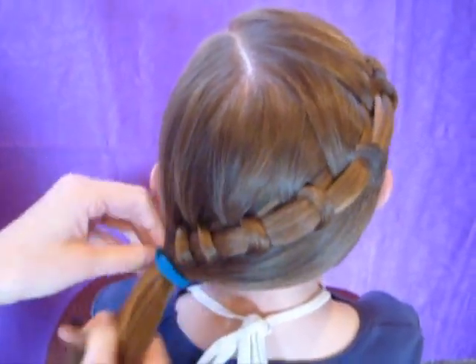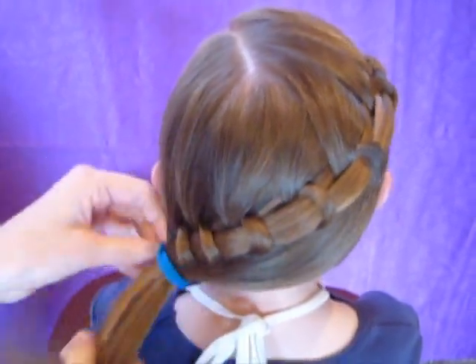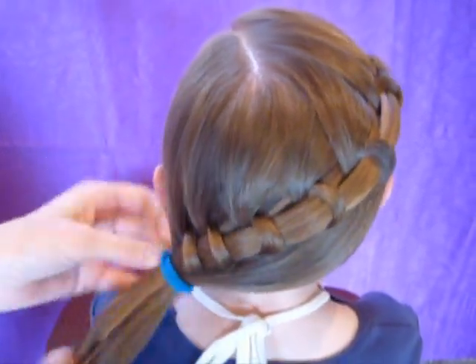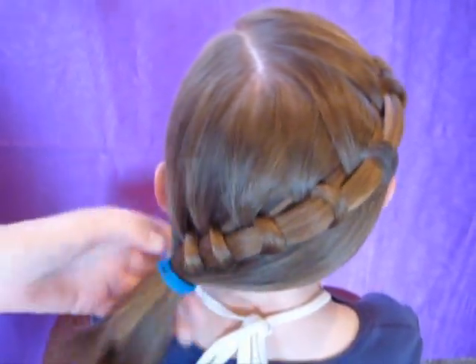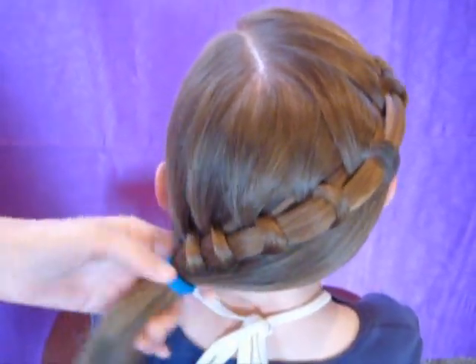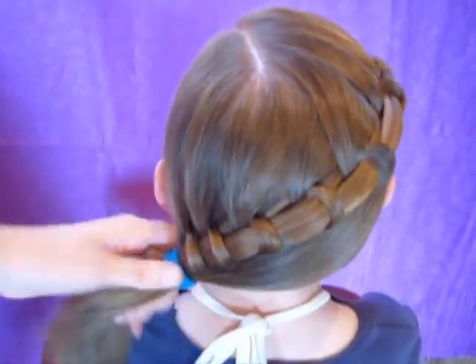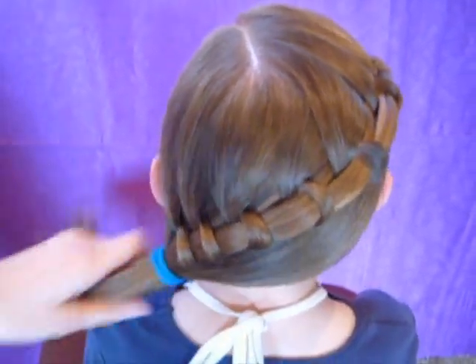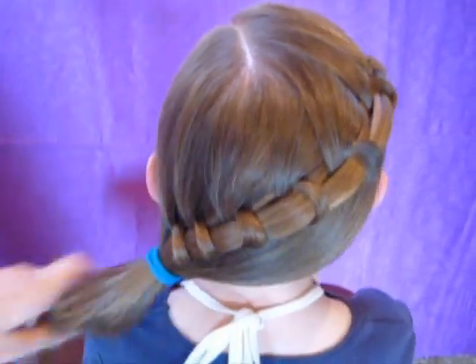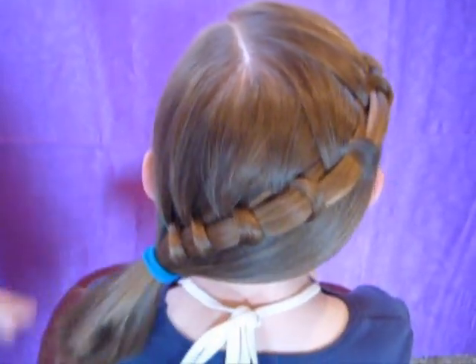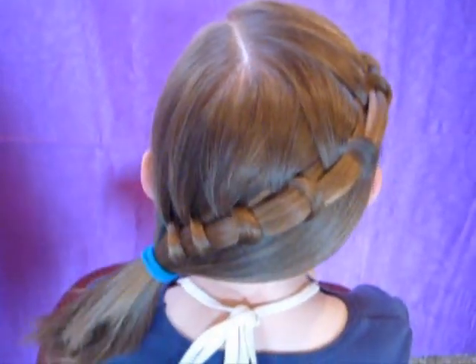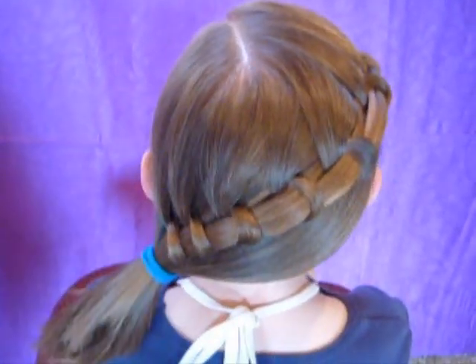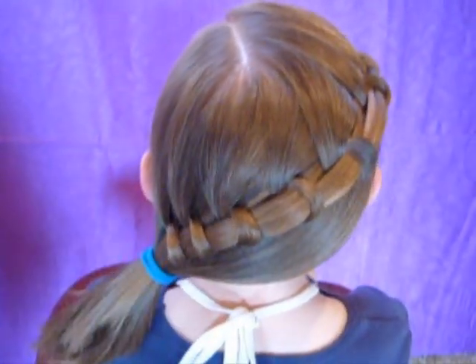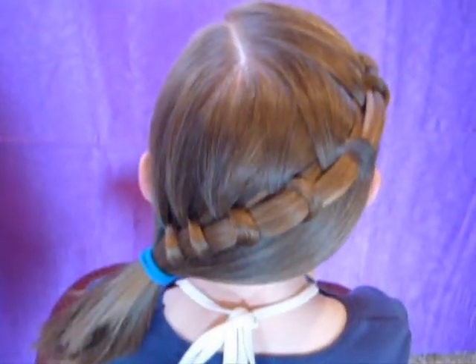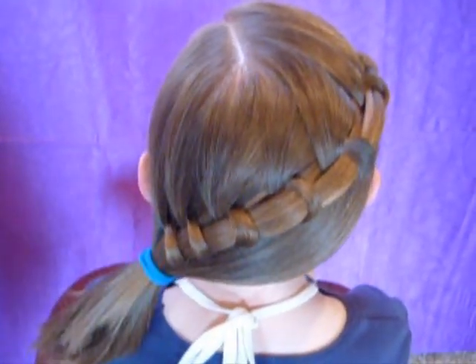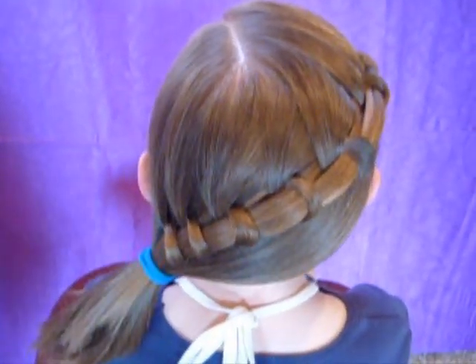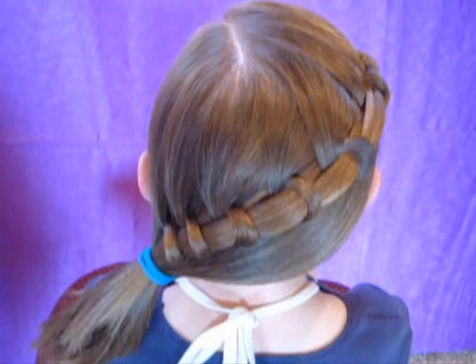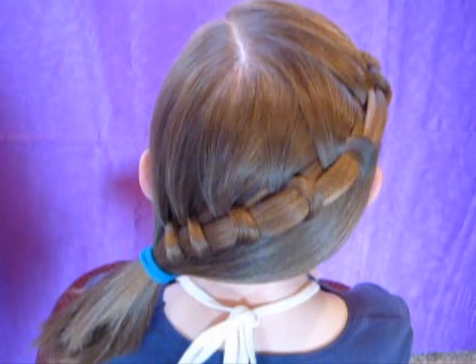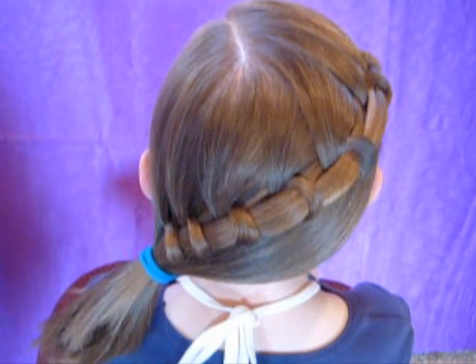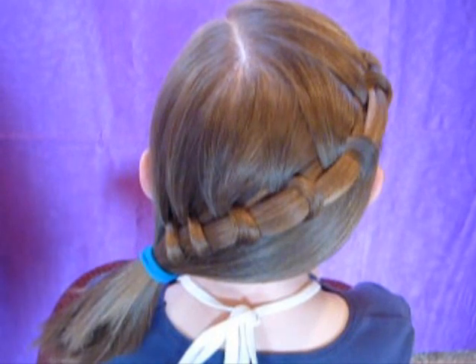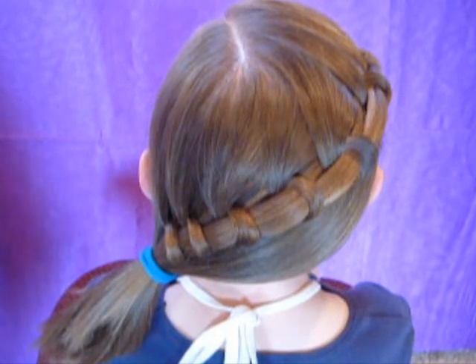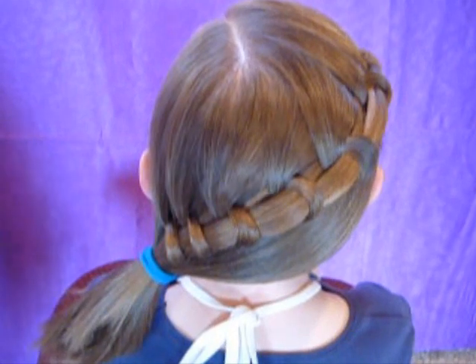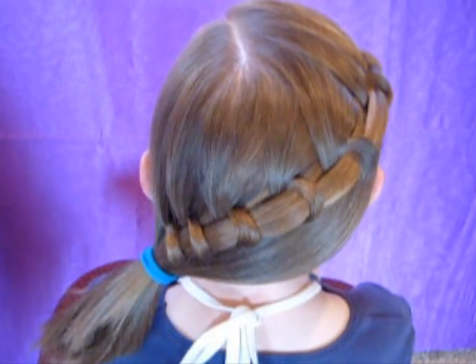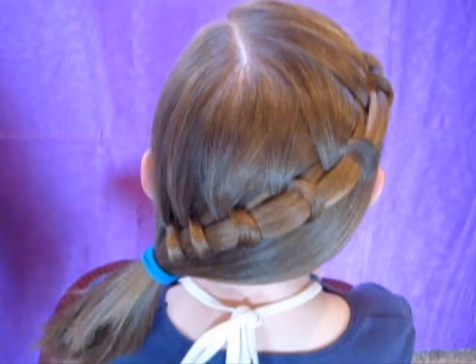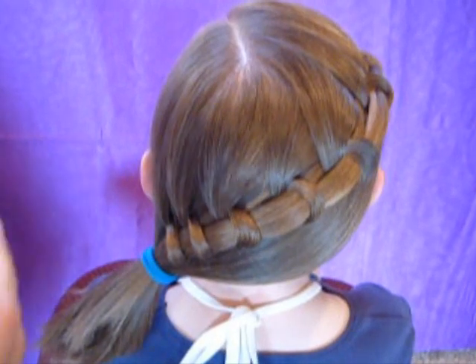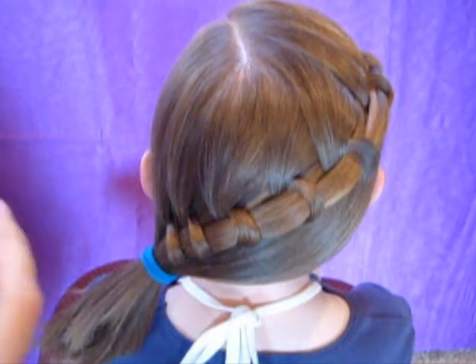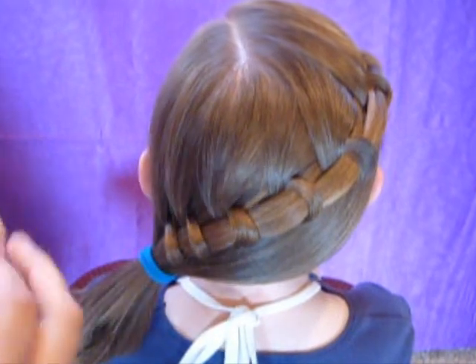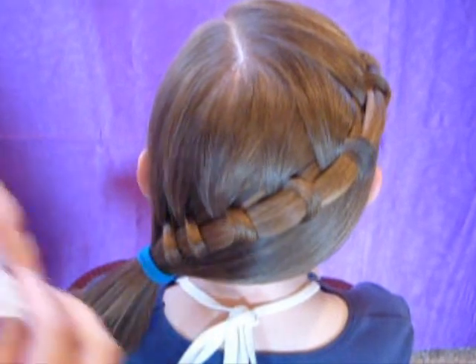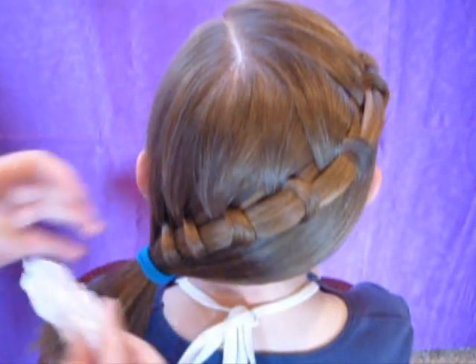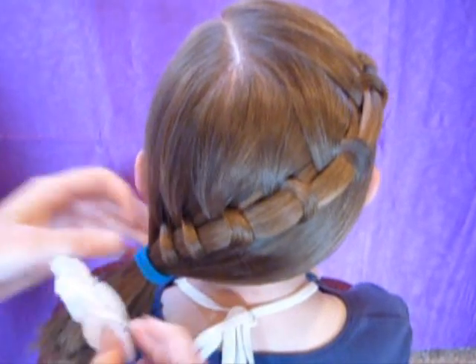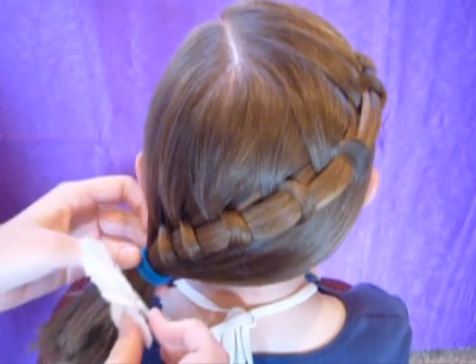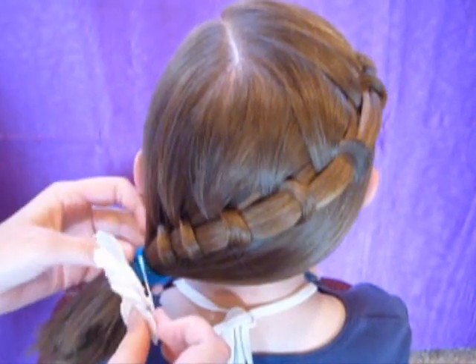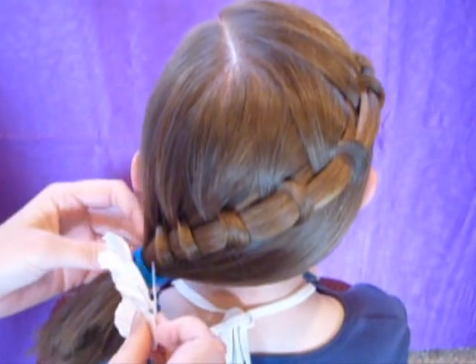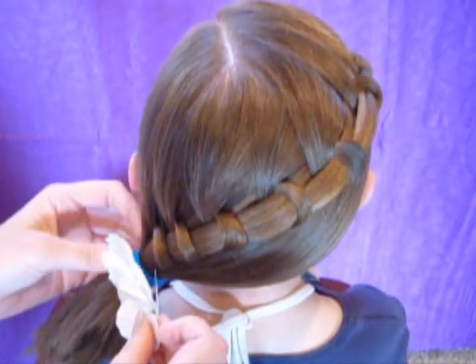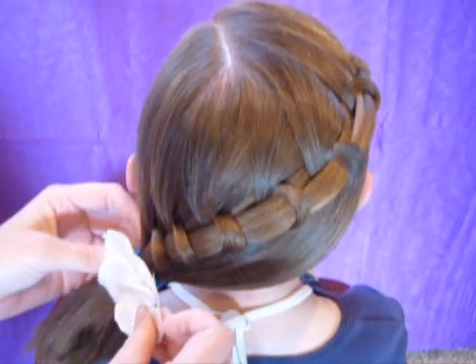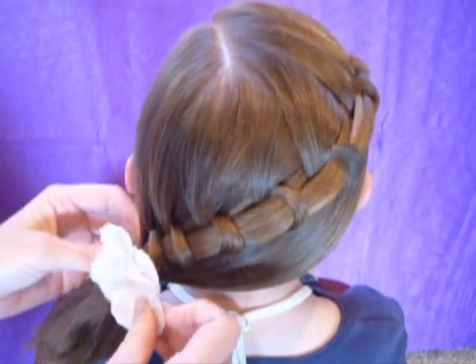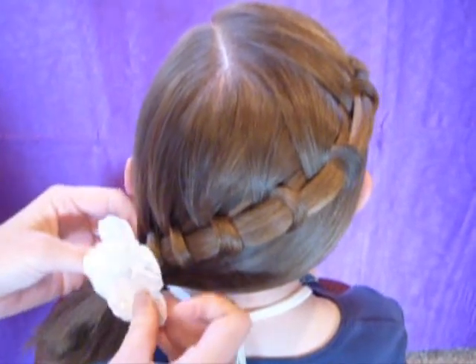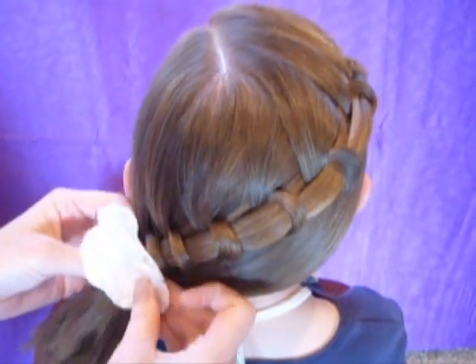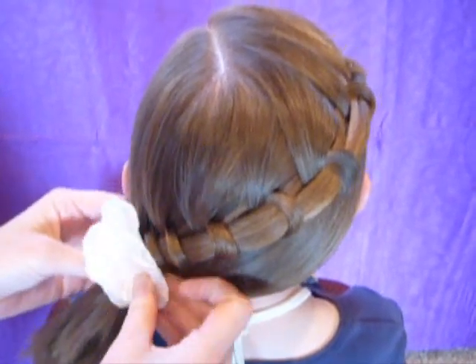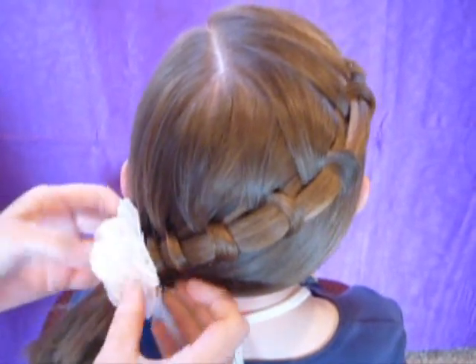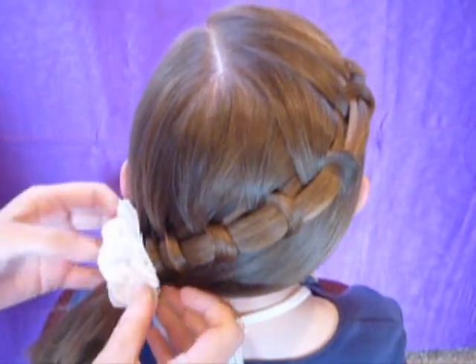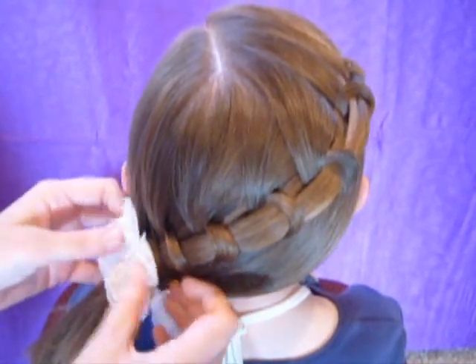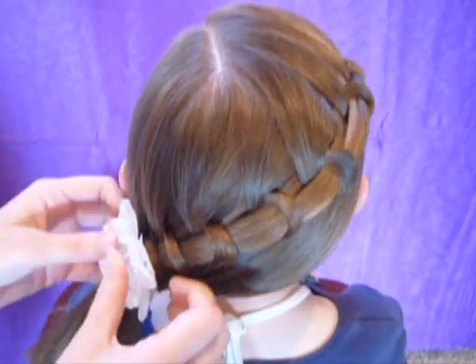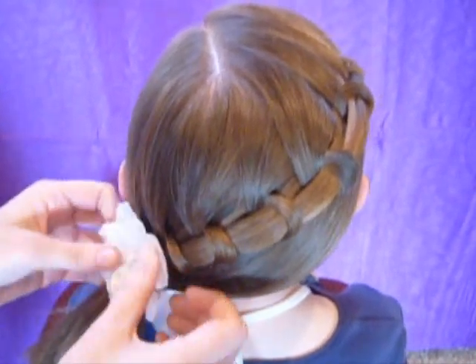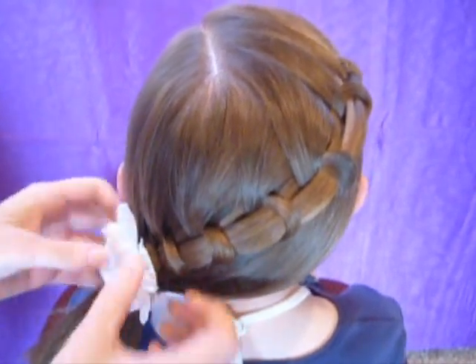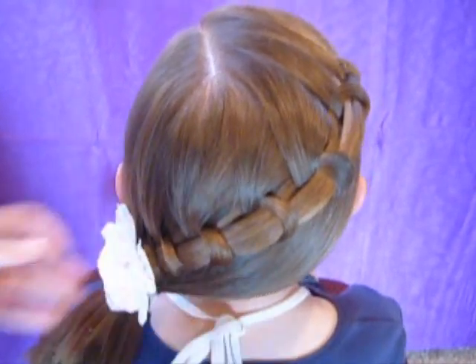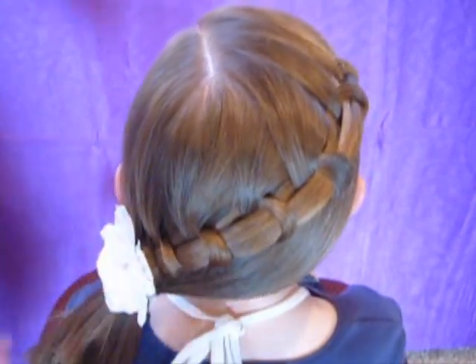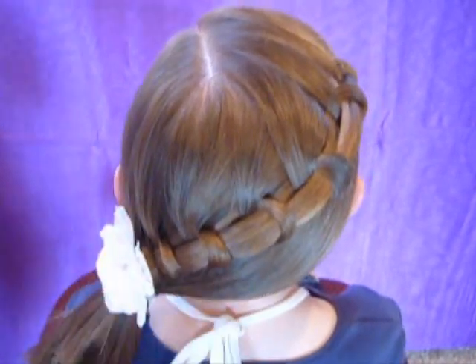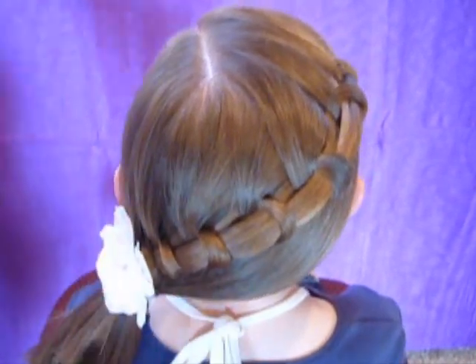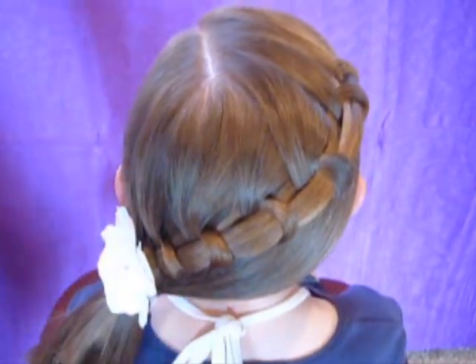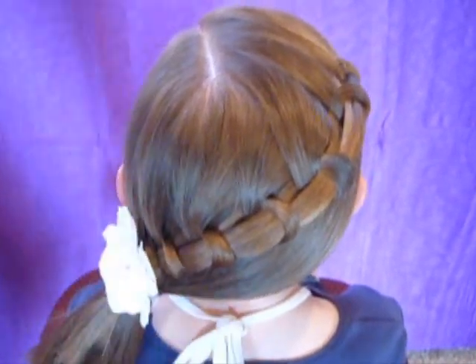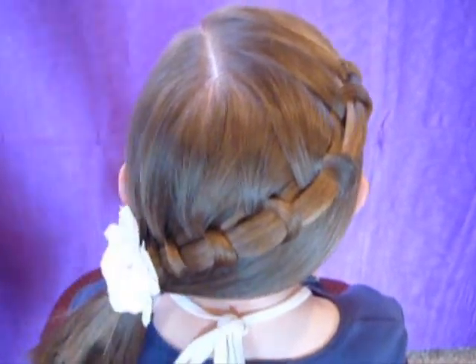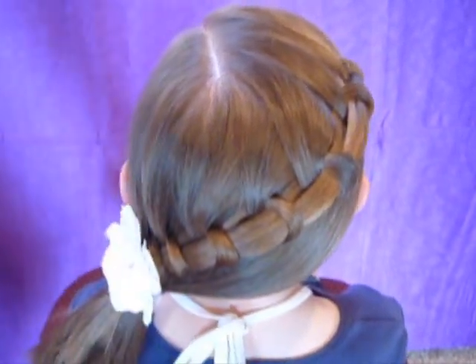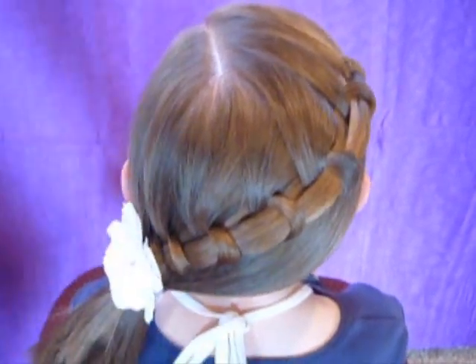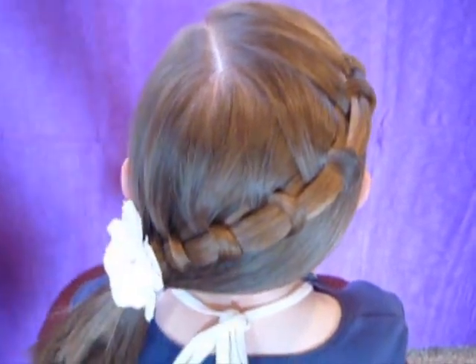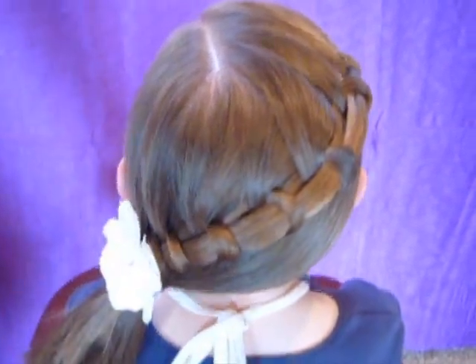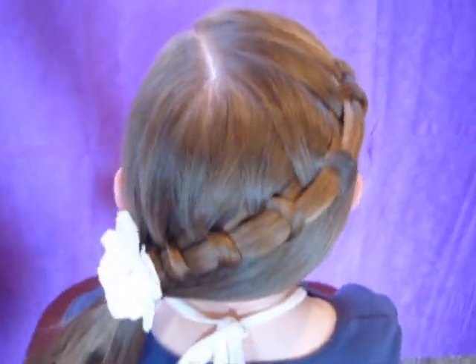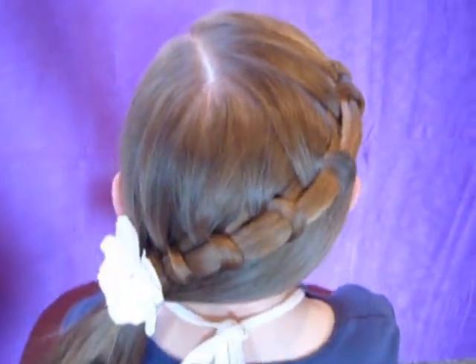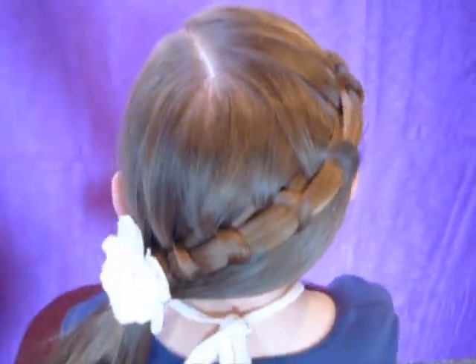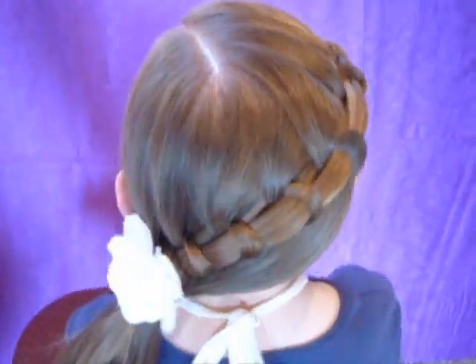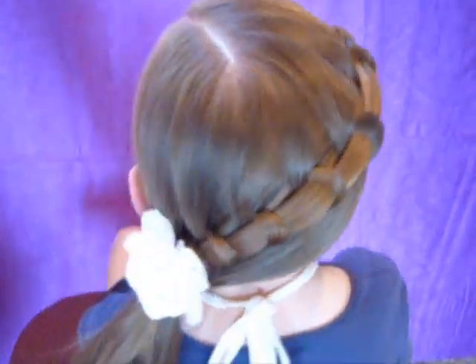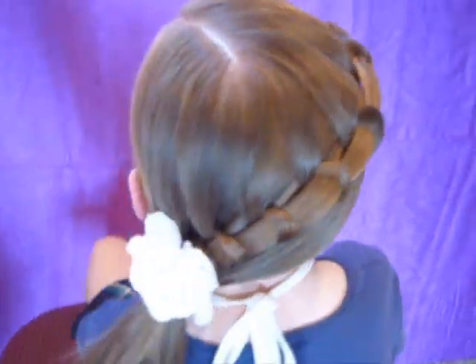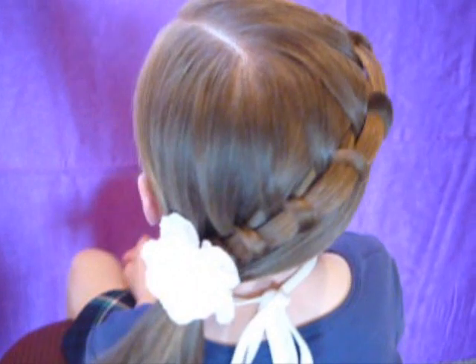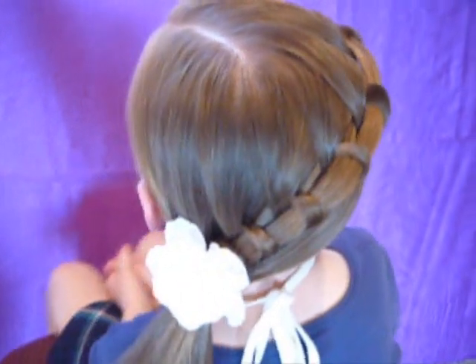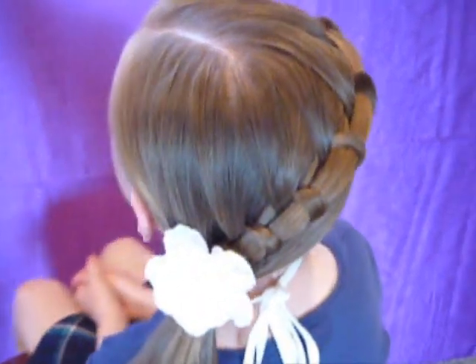And if you want to add a flower or a bow, you could do that as well. And that is the finished style.